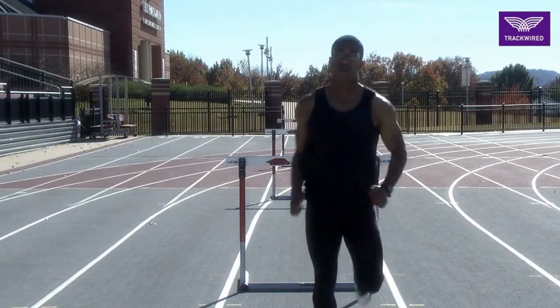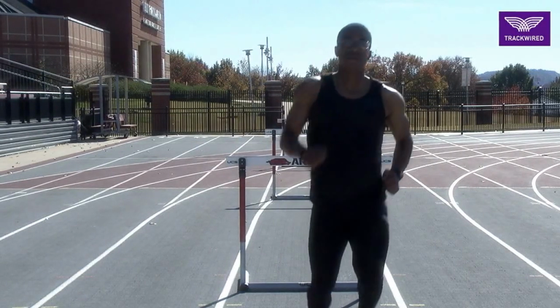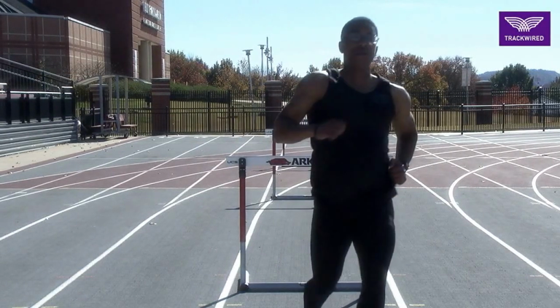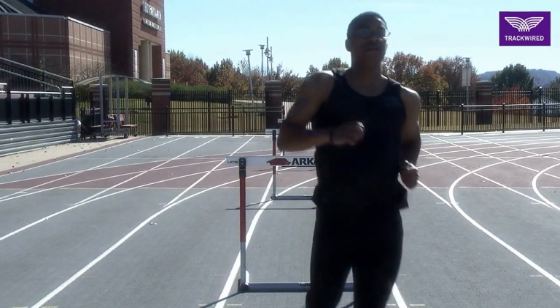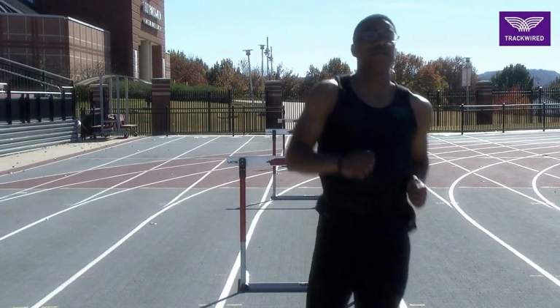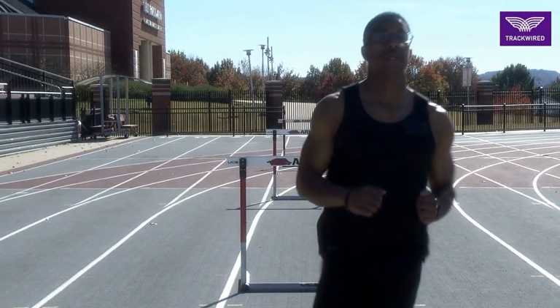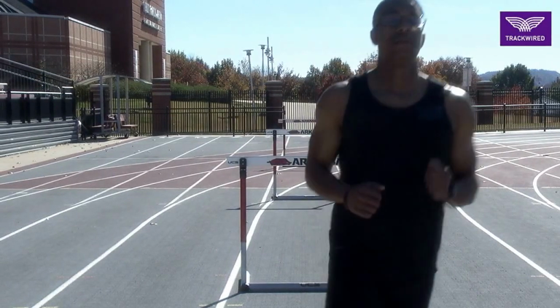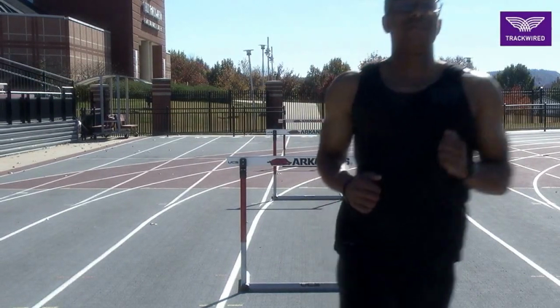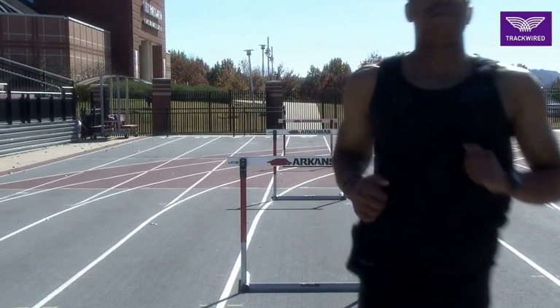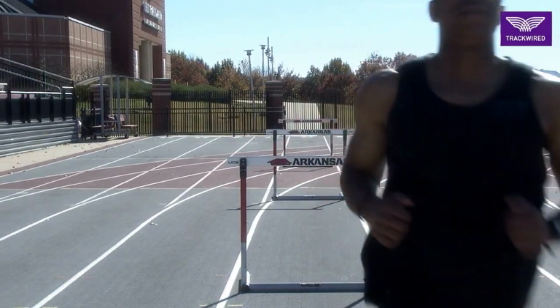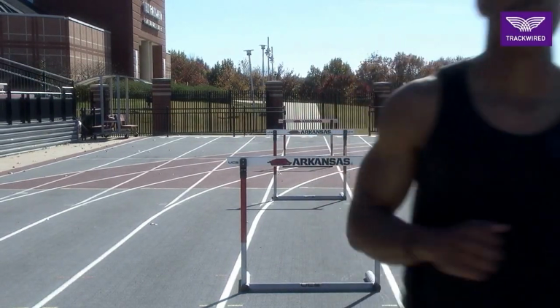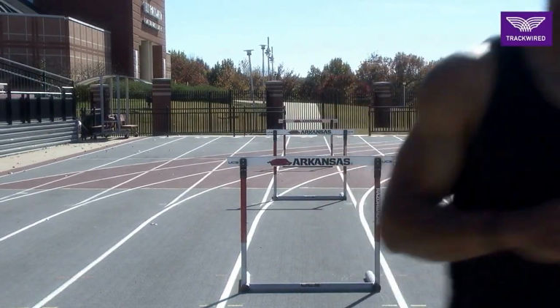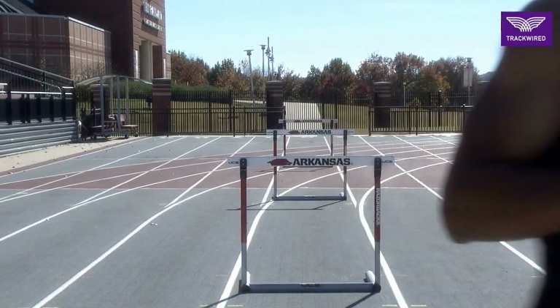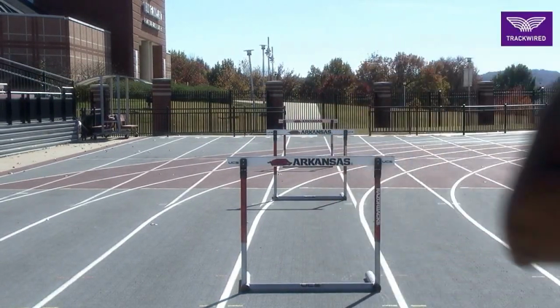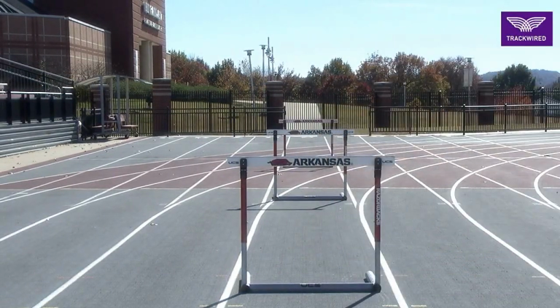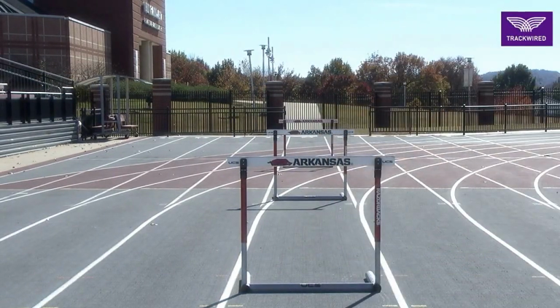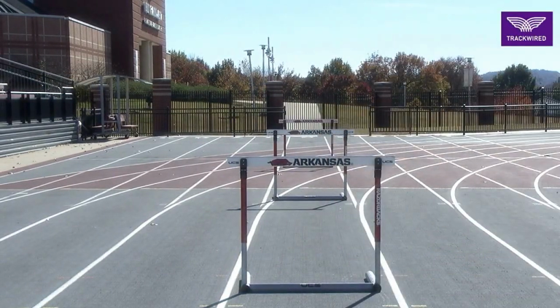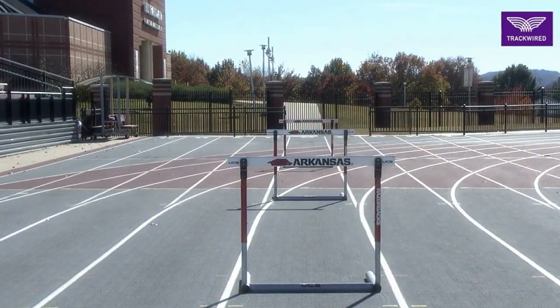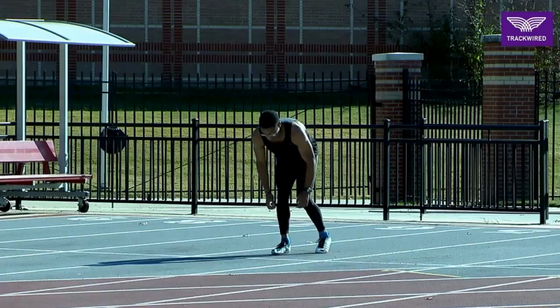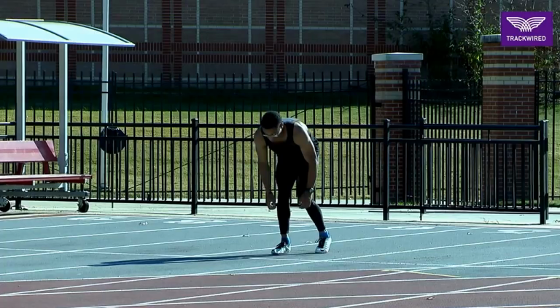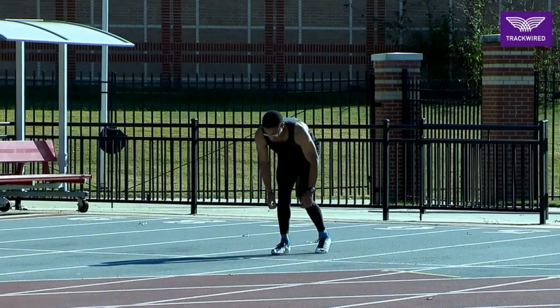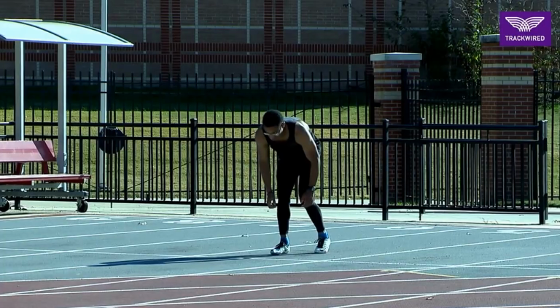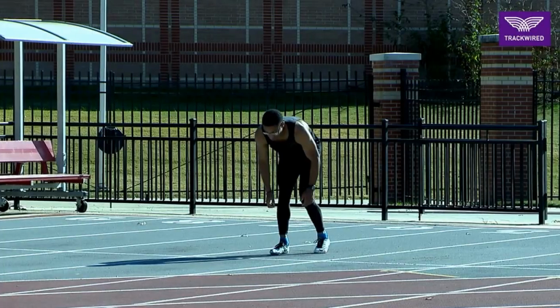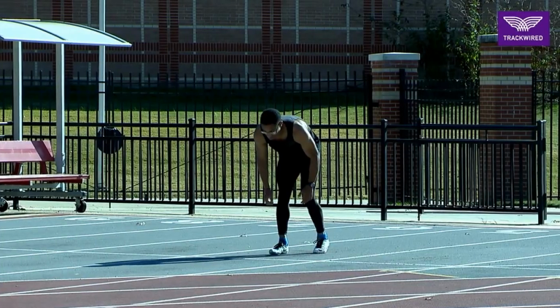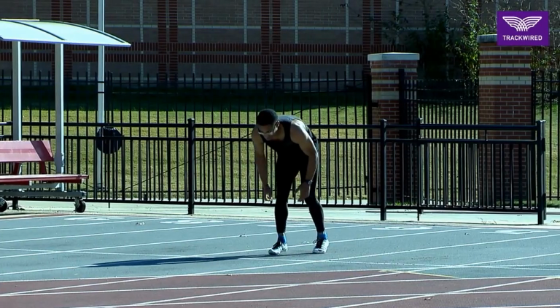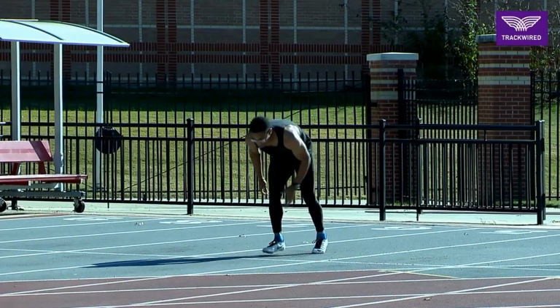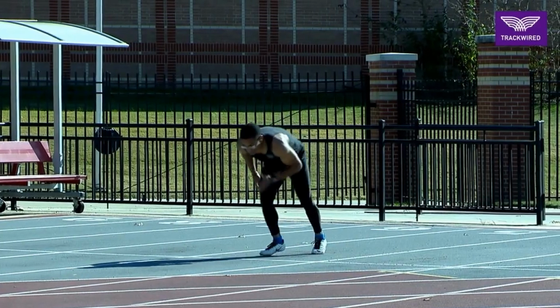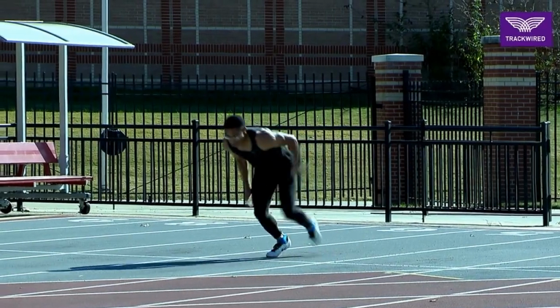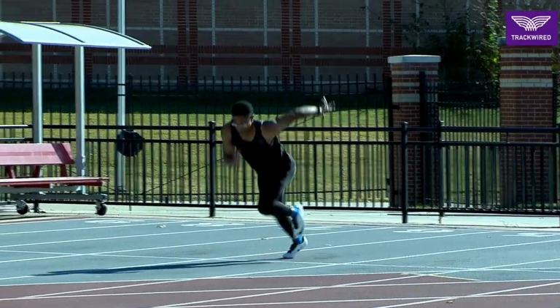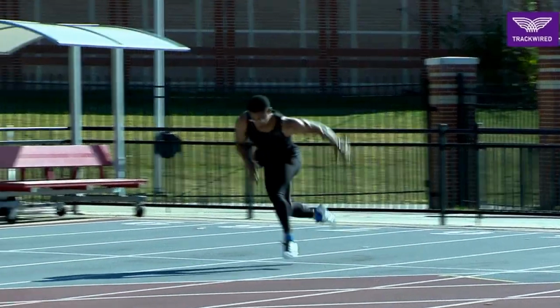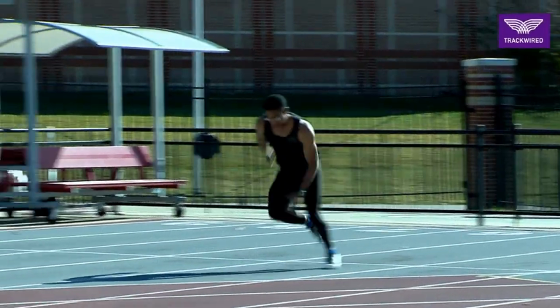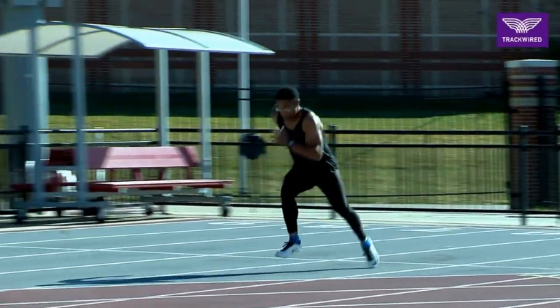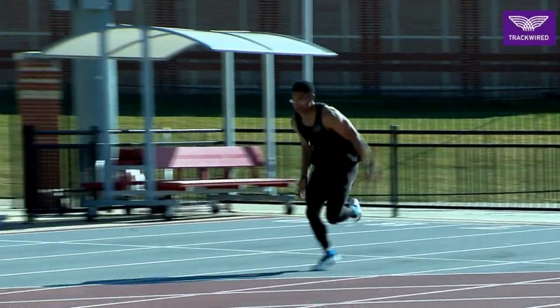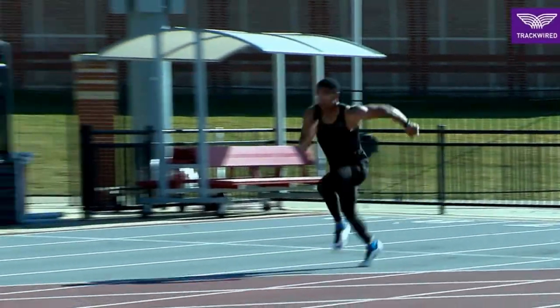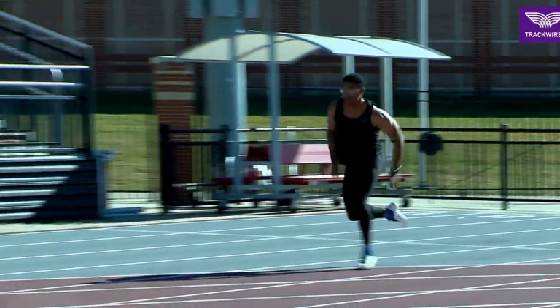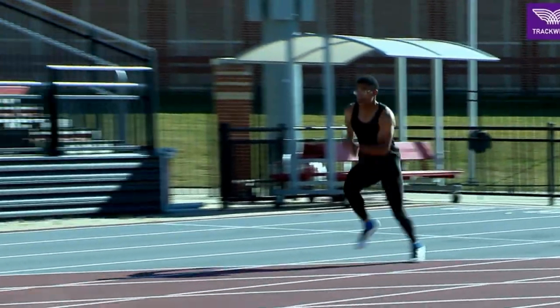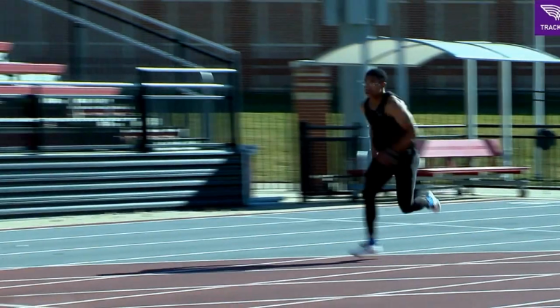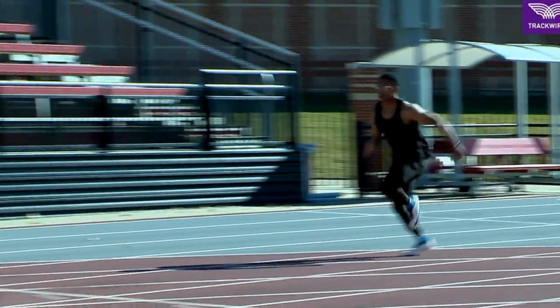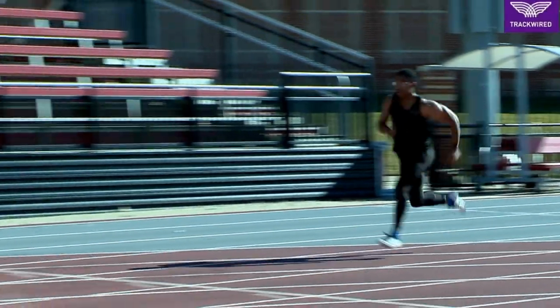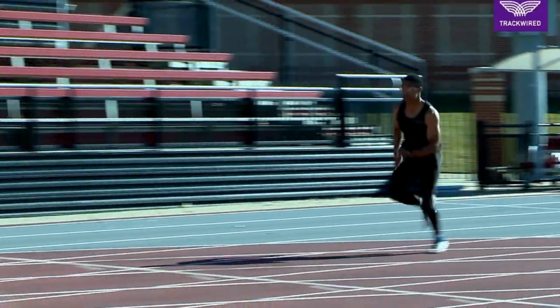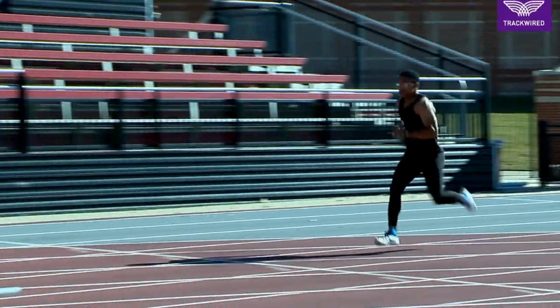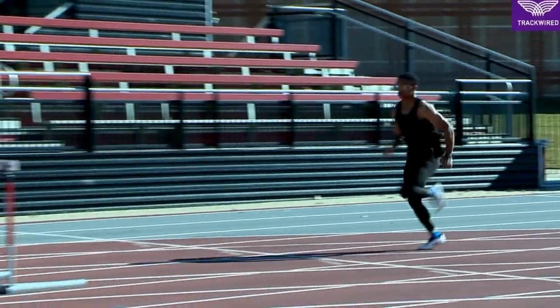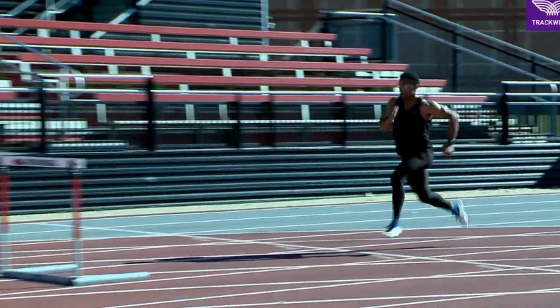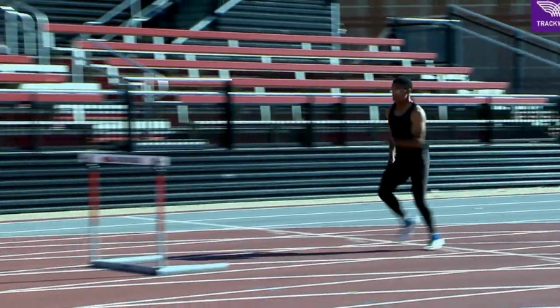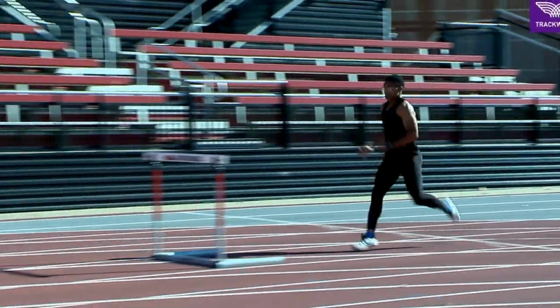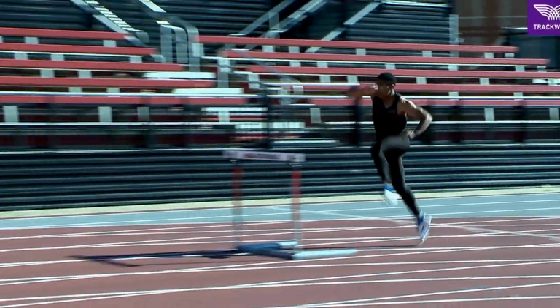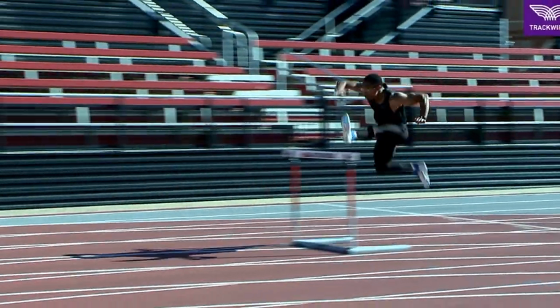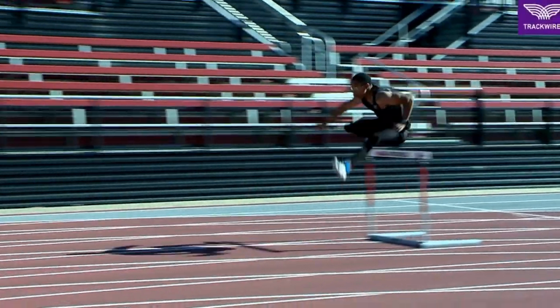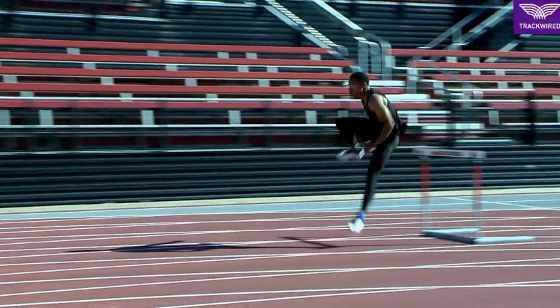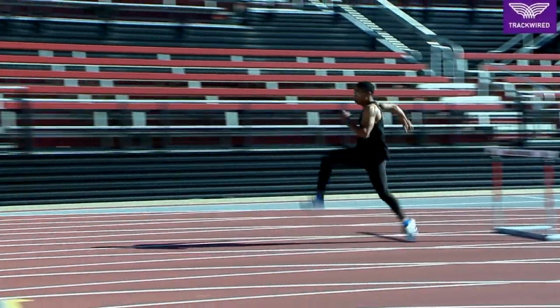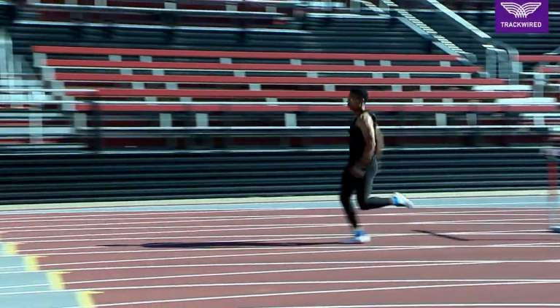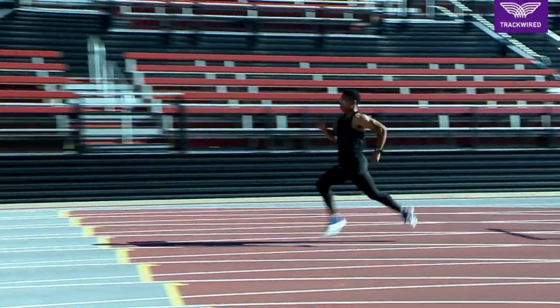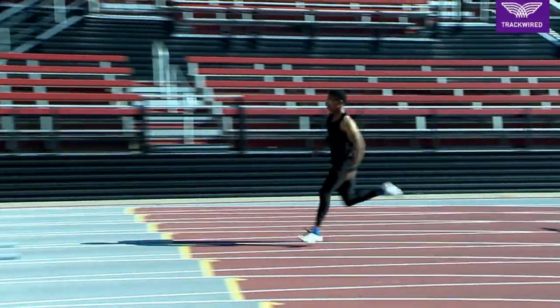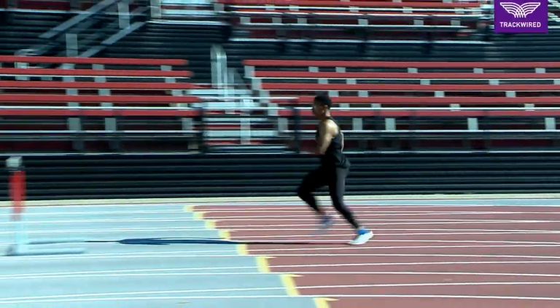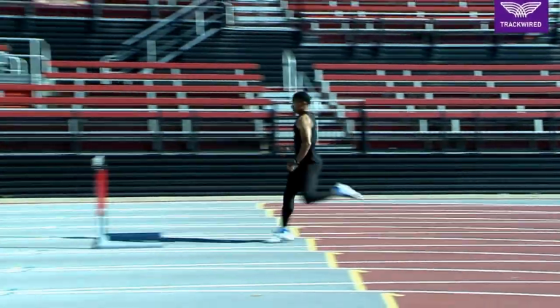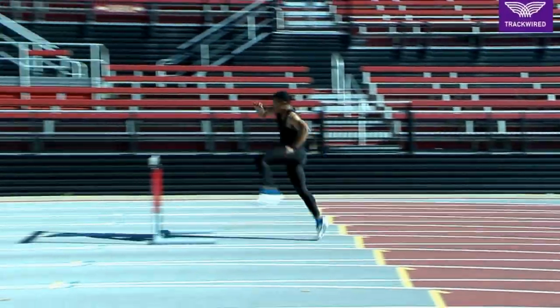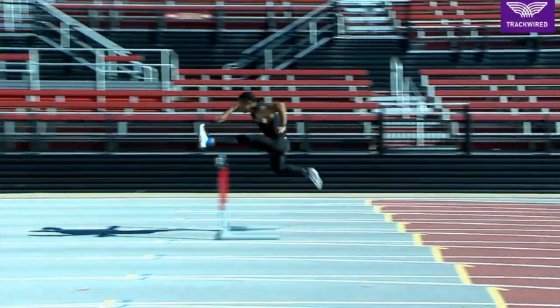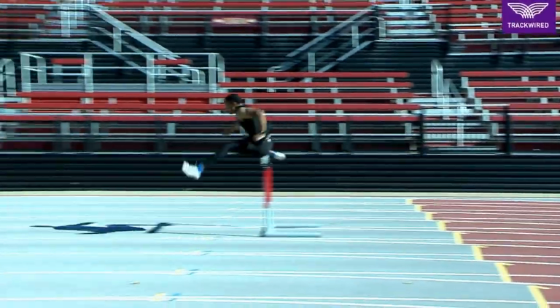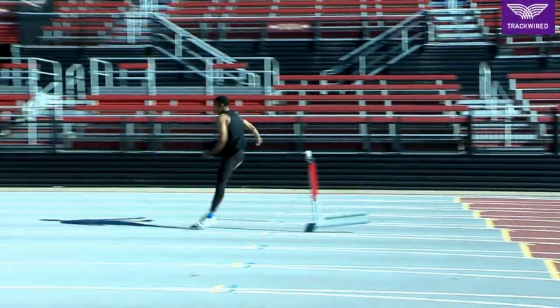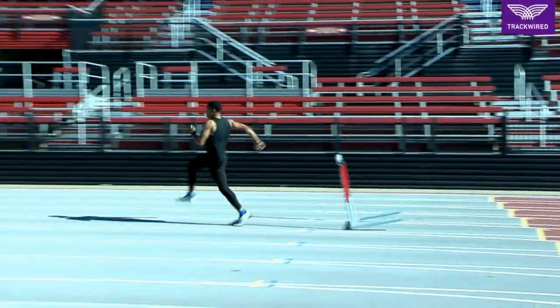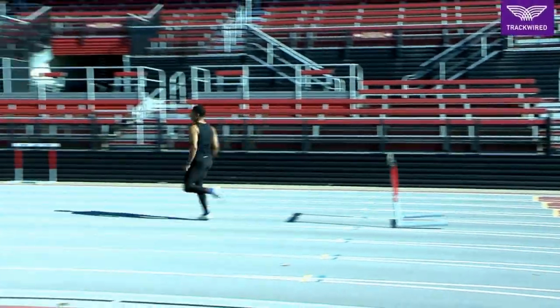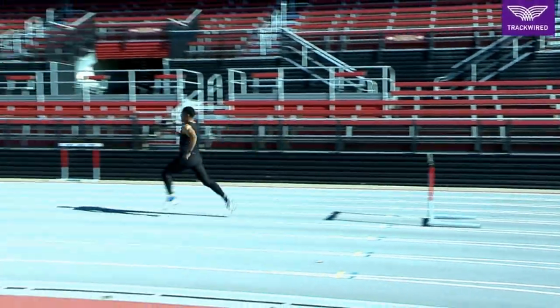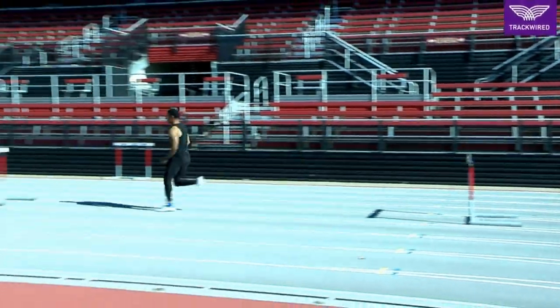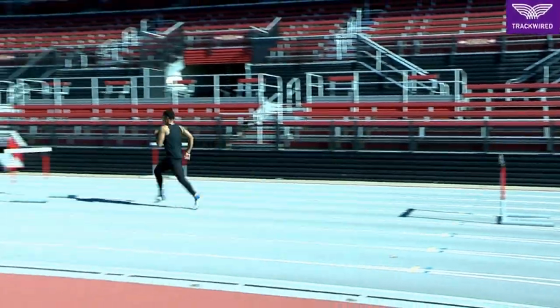It's important for the athletes to learn that the hurdles are a sprint and not a gallop between each hurdle.